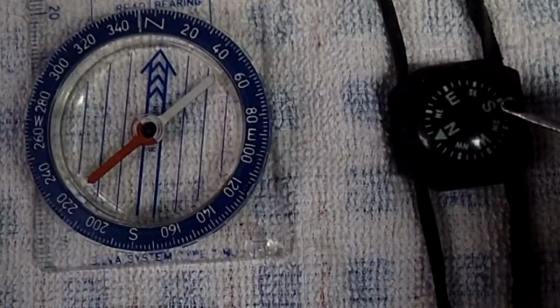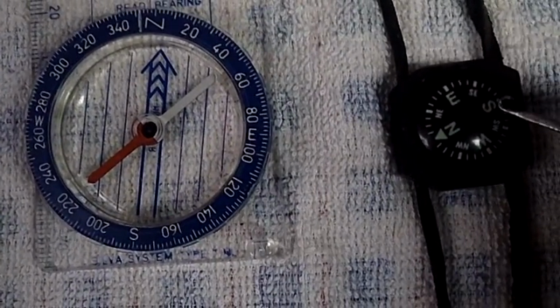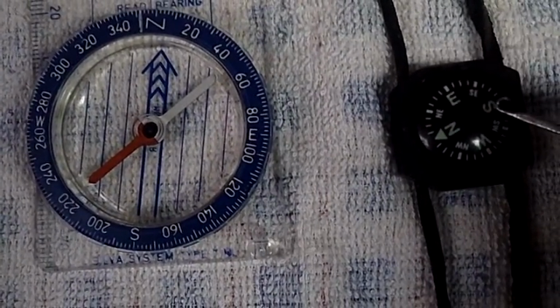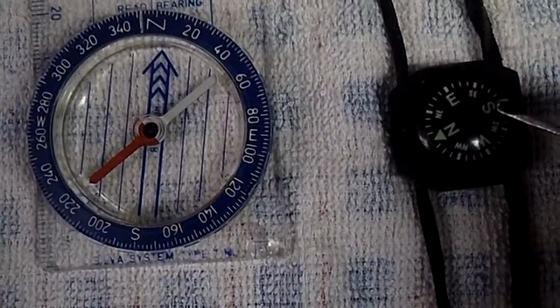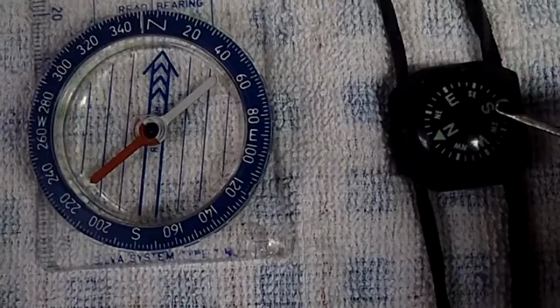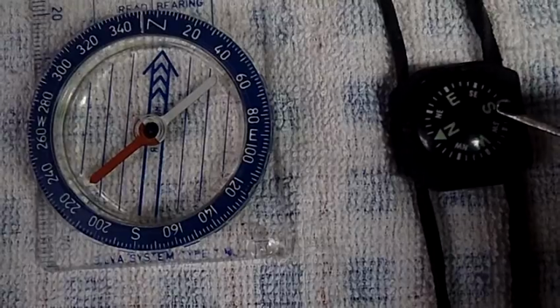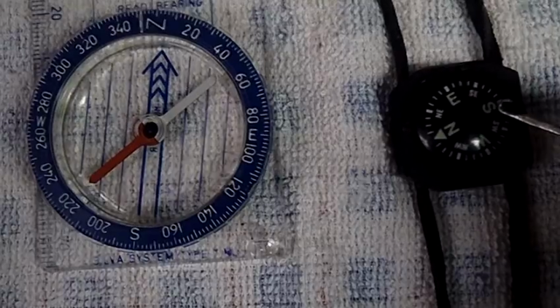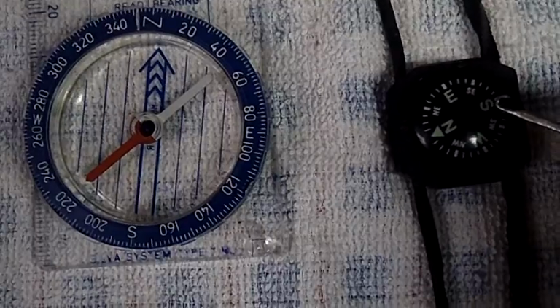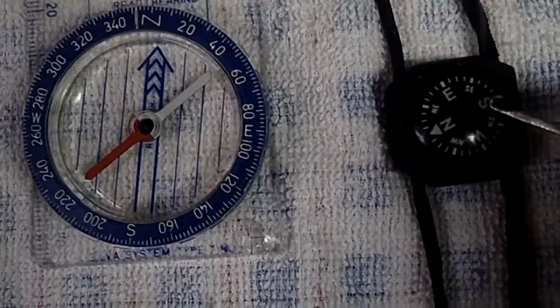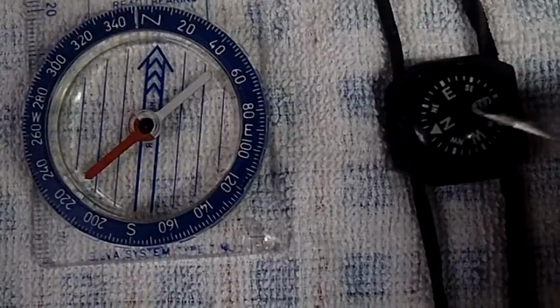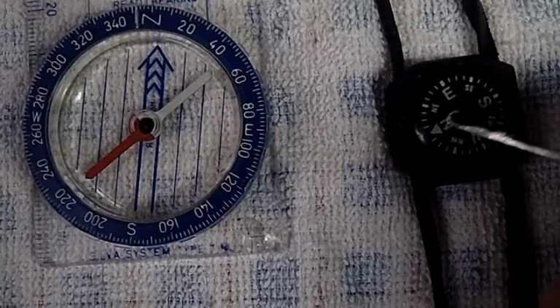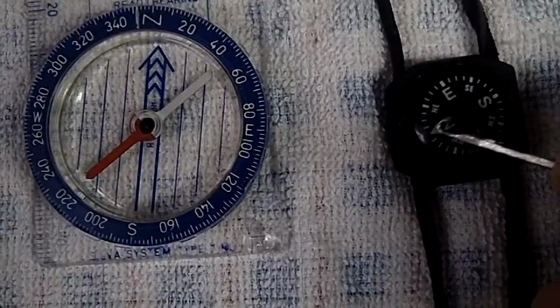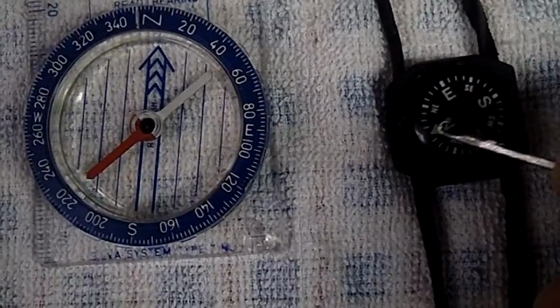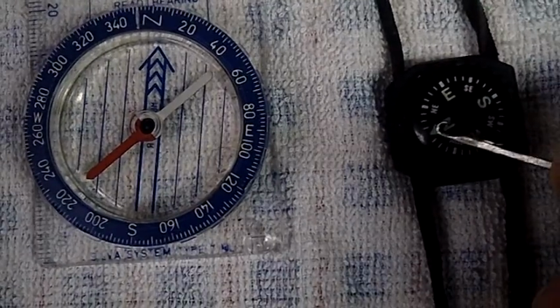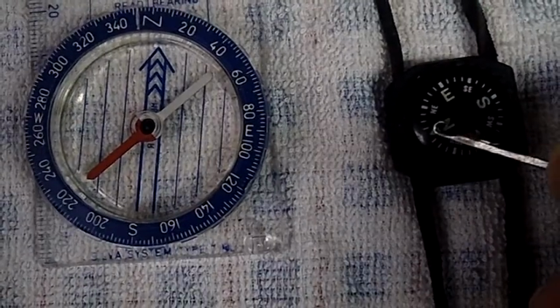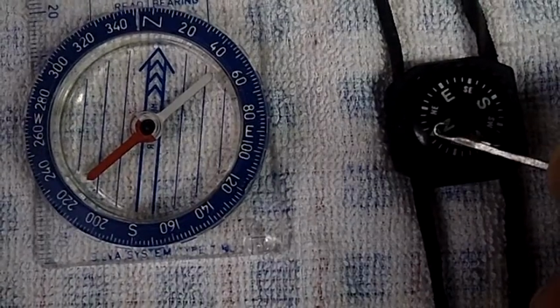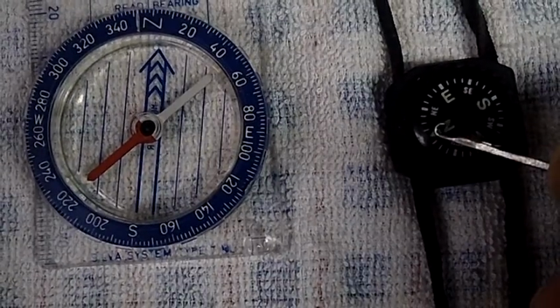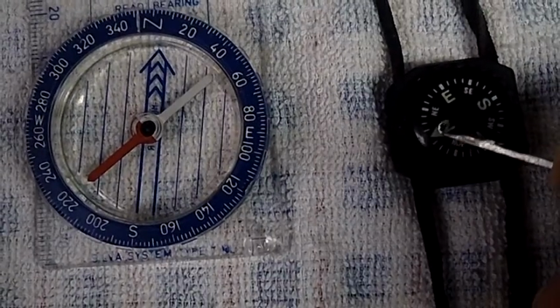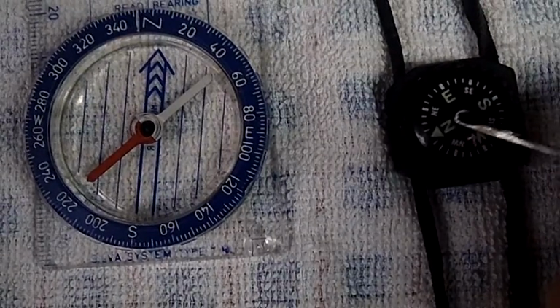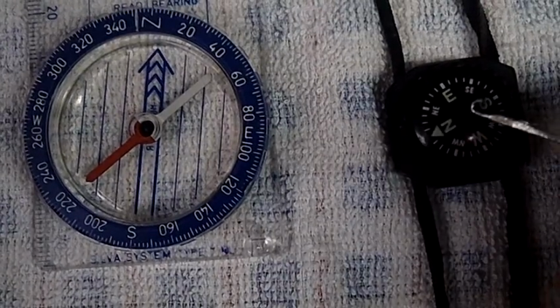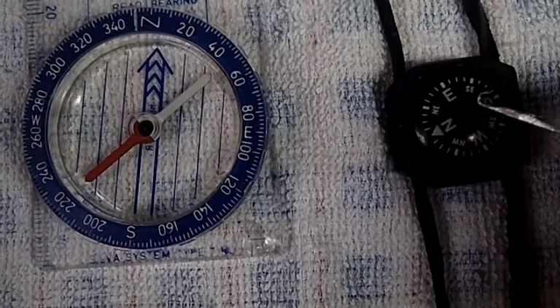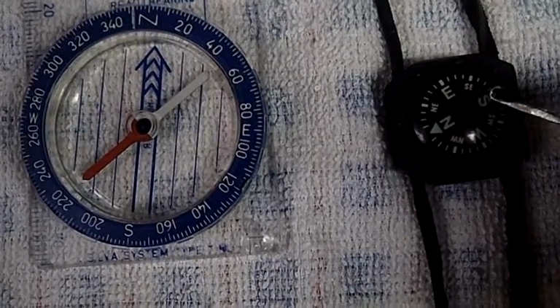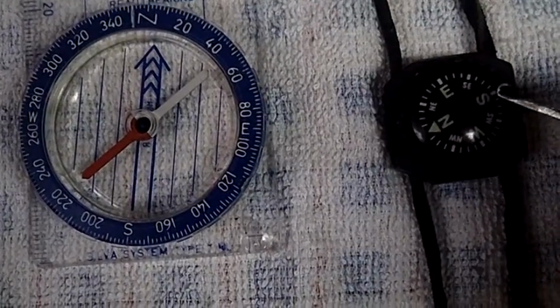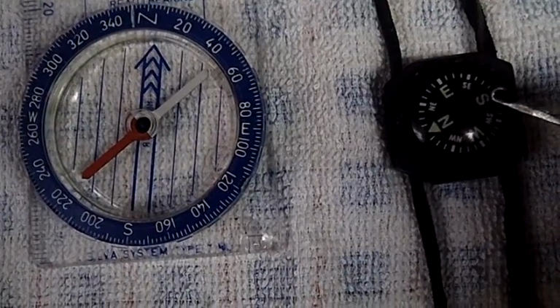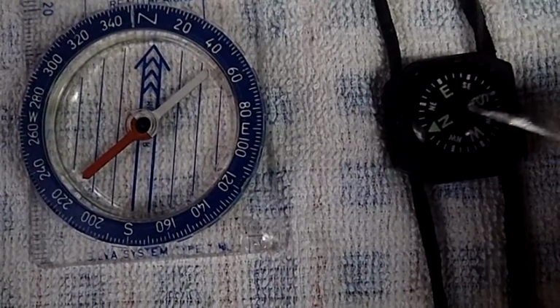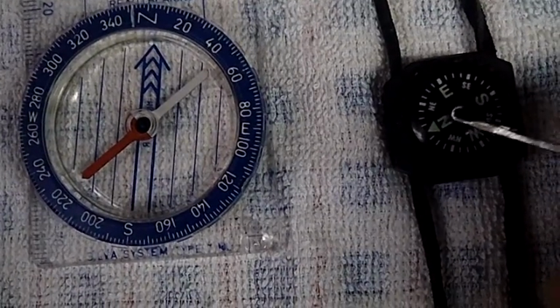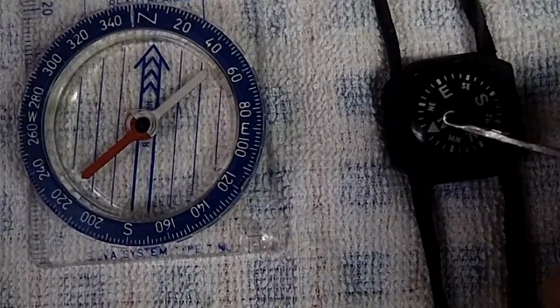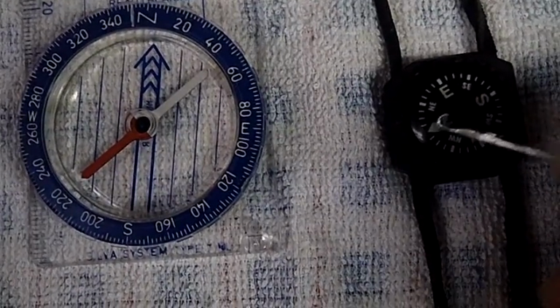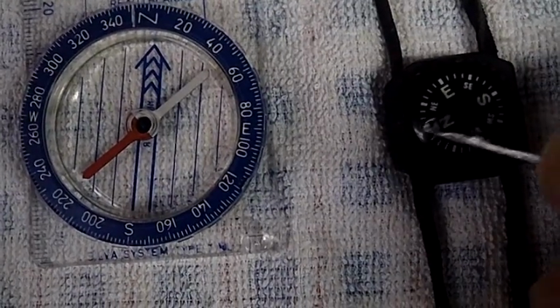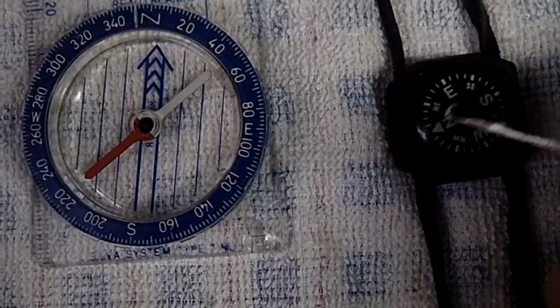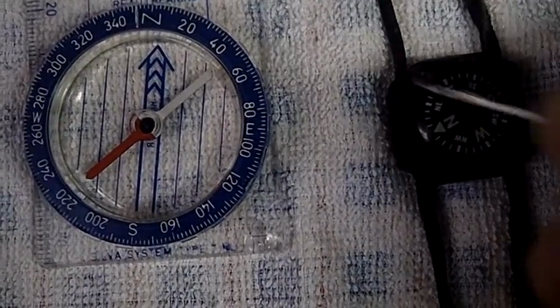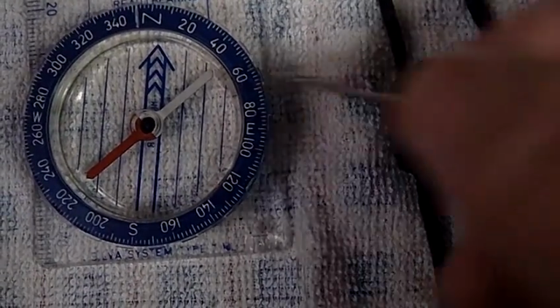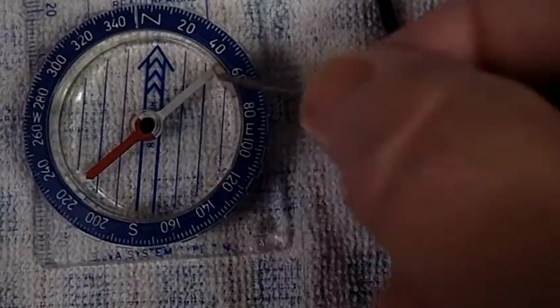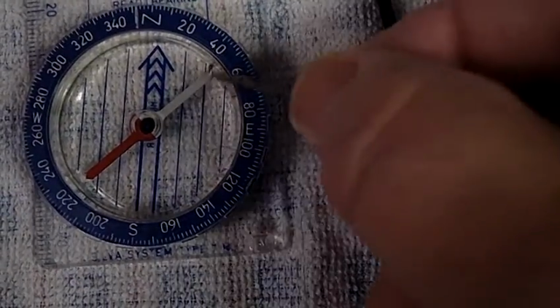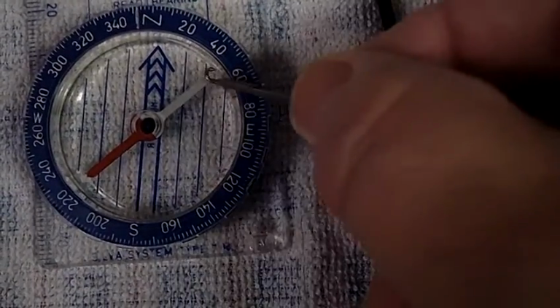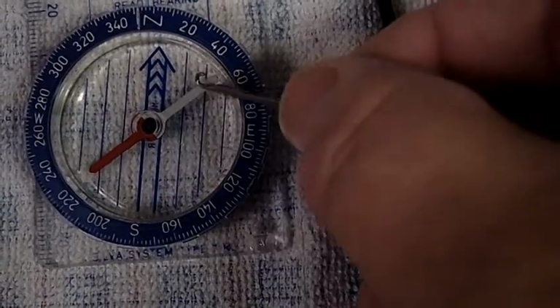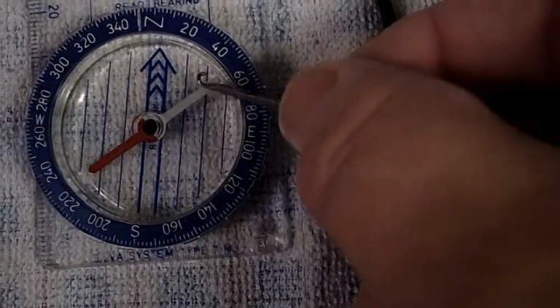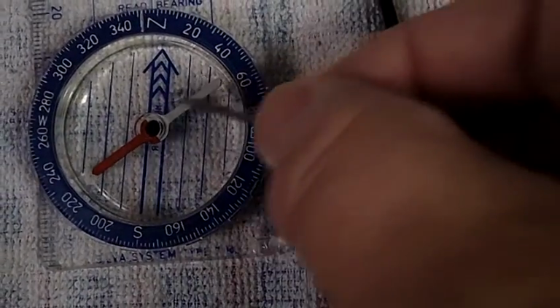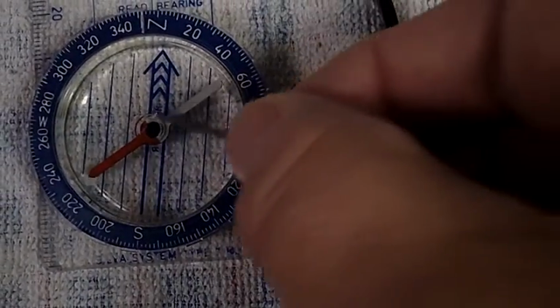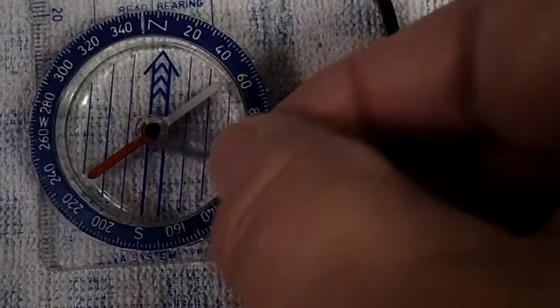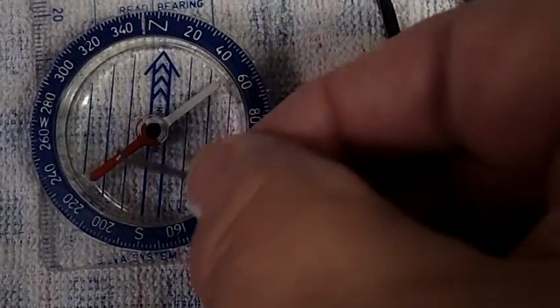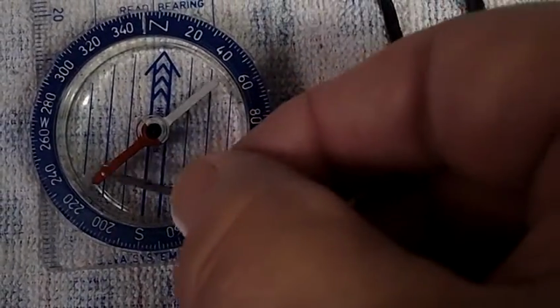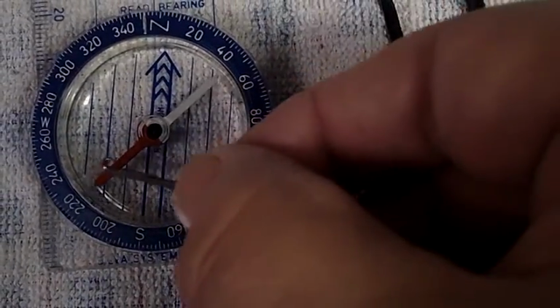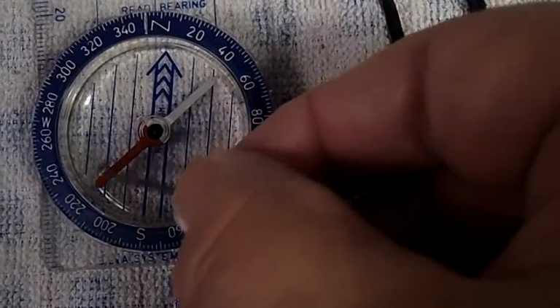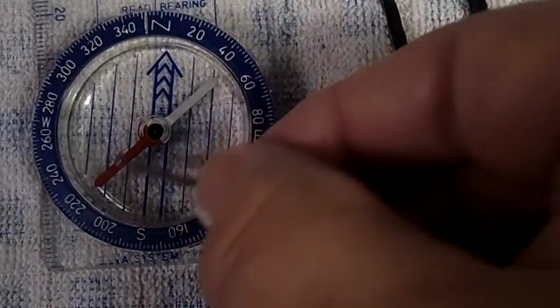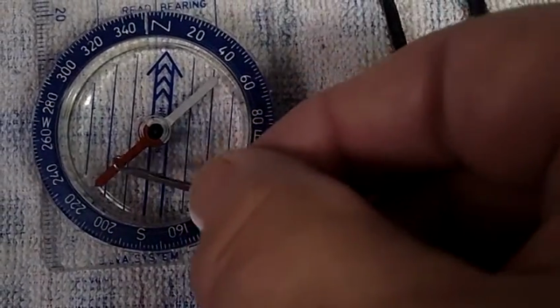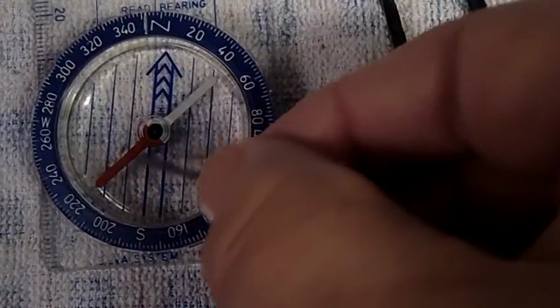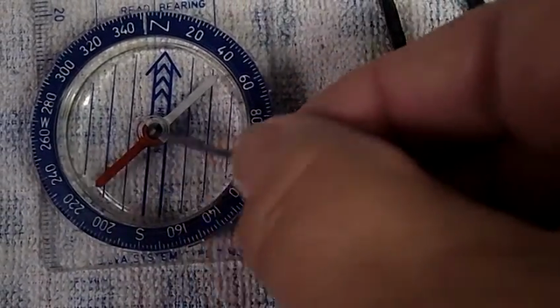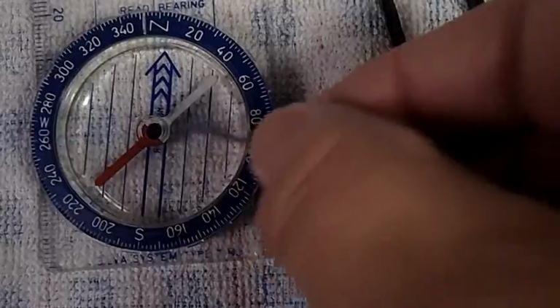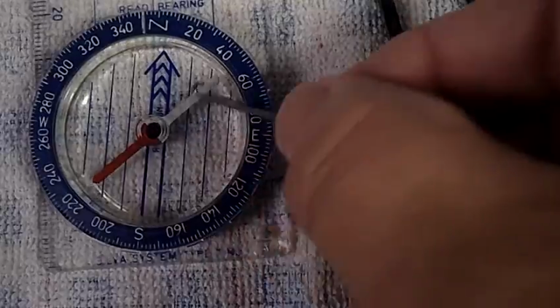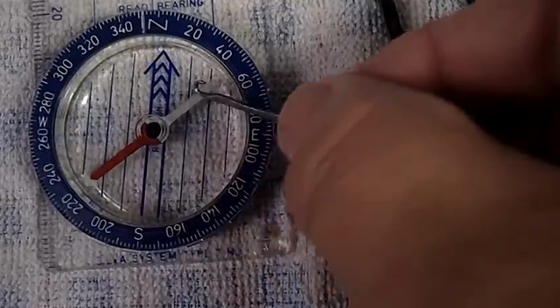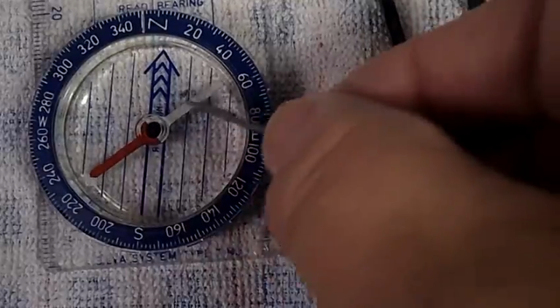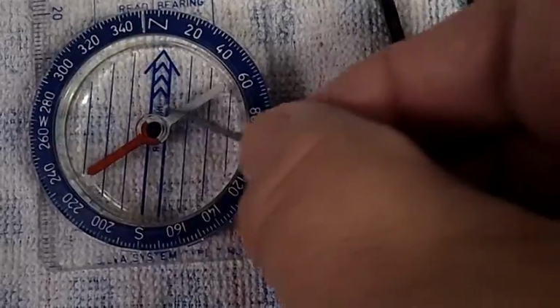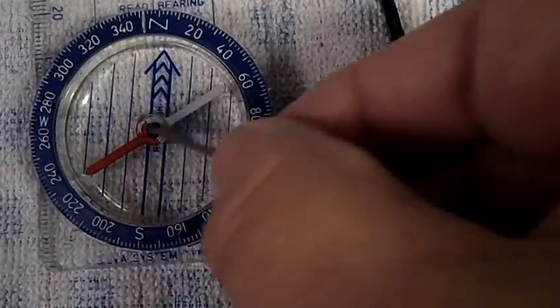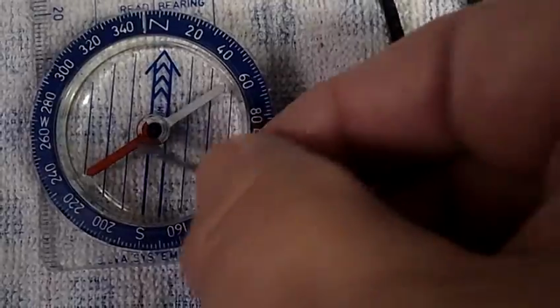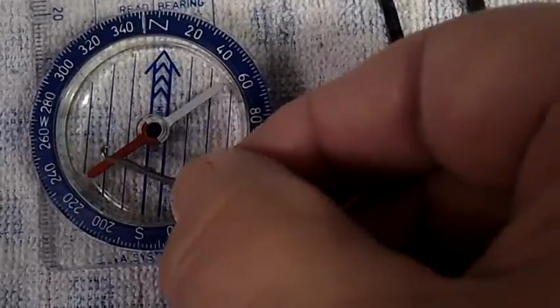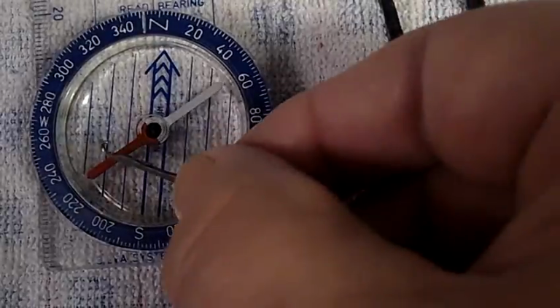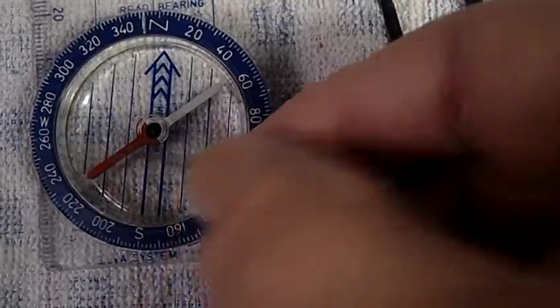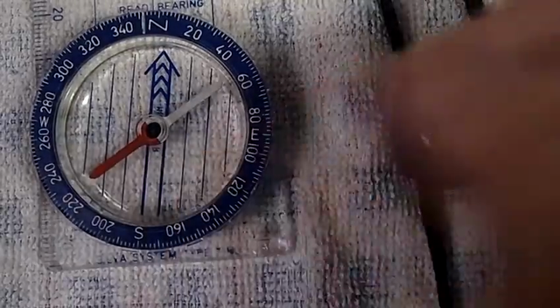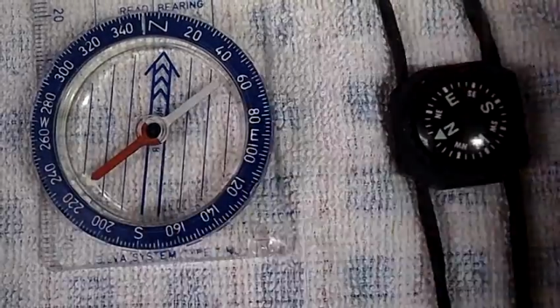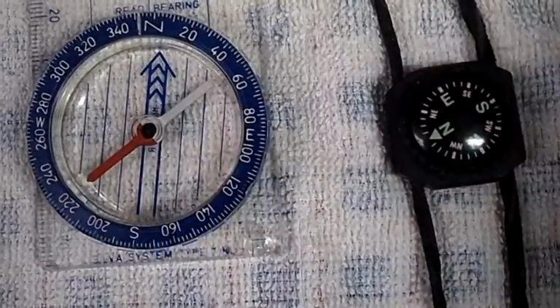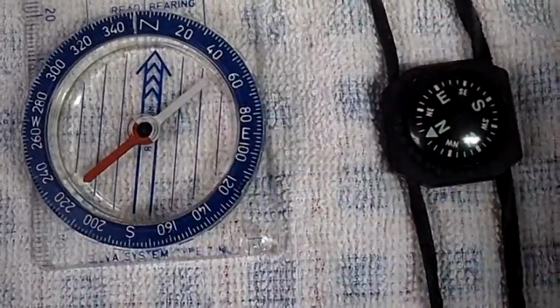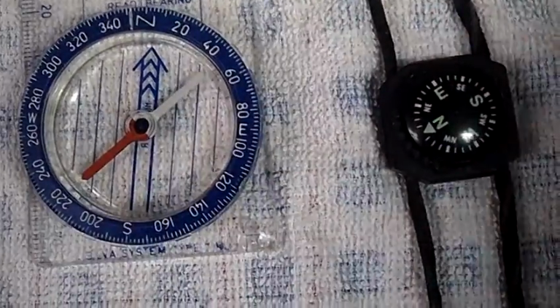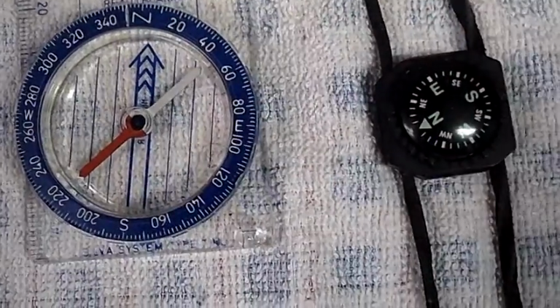This needle is not magnetized. You can put it towards either pole and it's attracted equally to both poles.